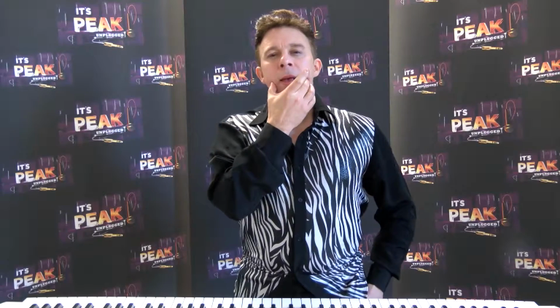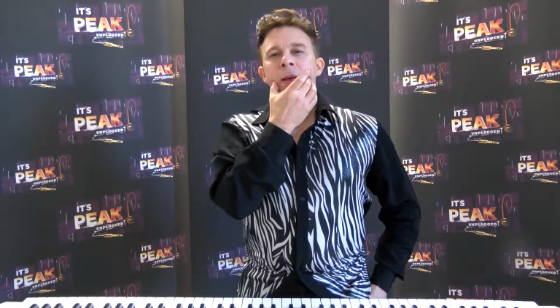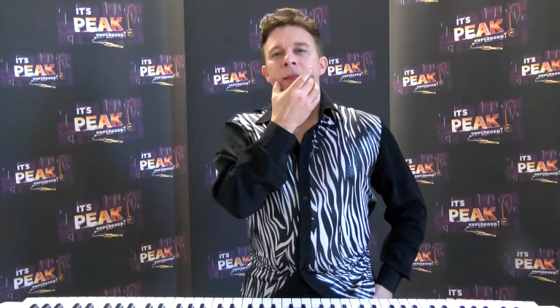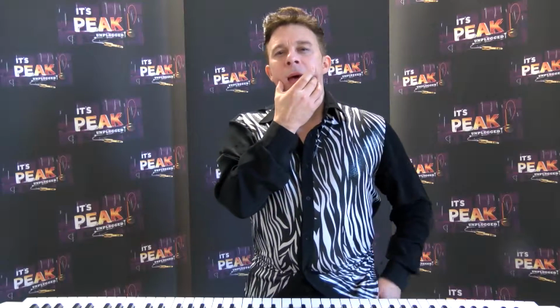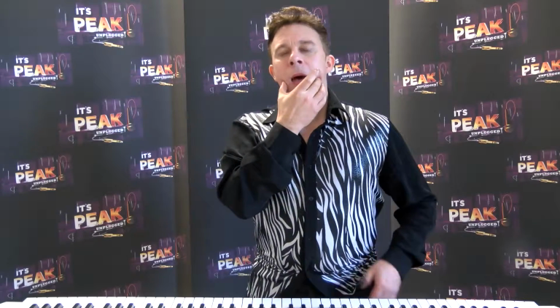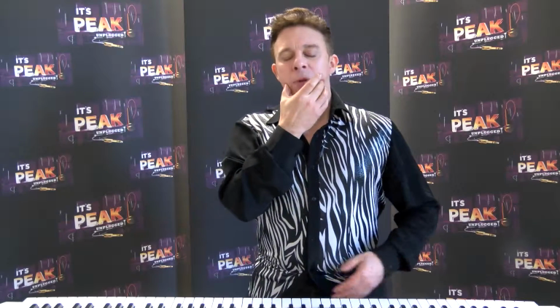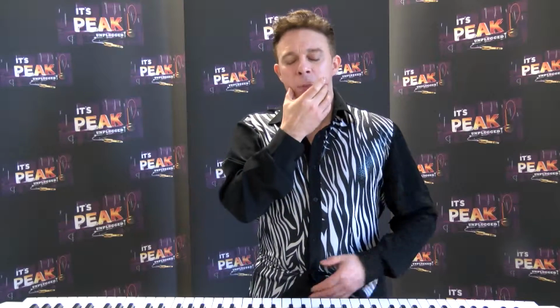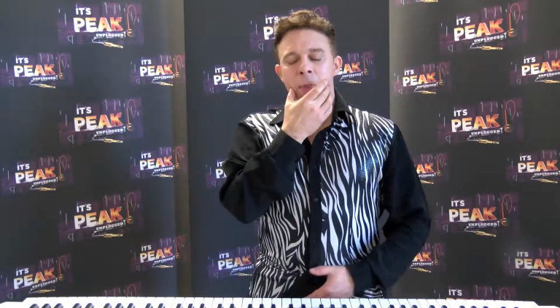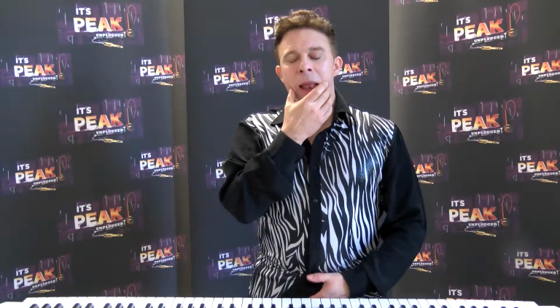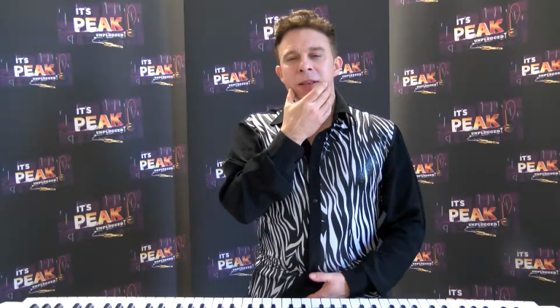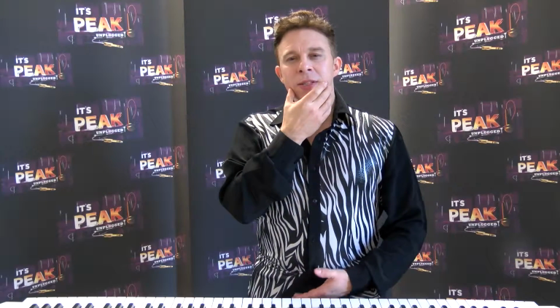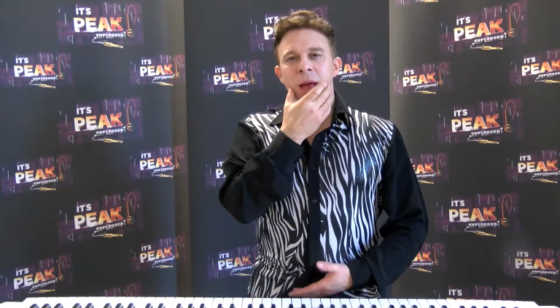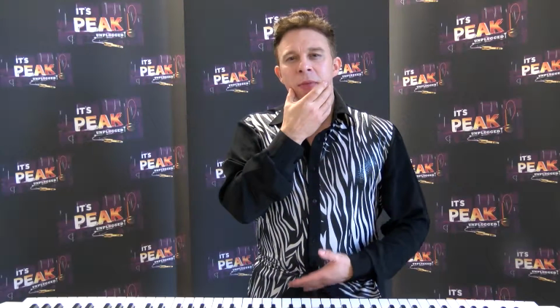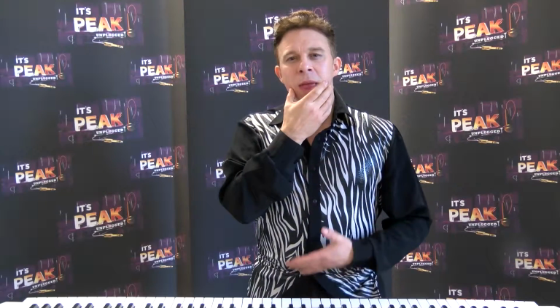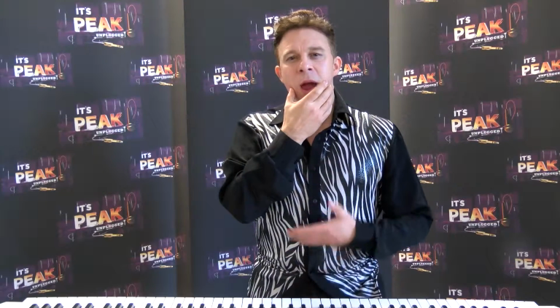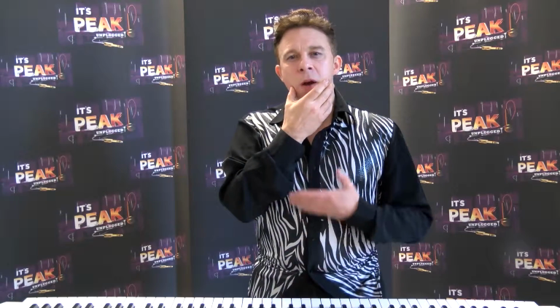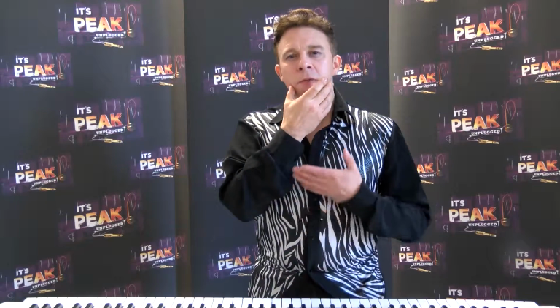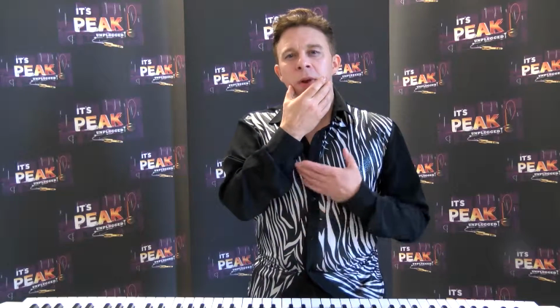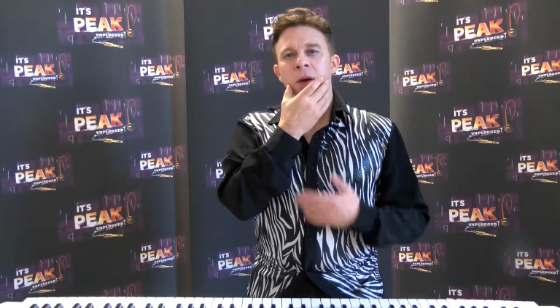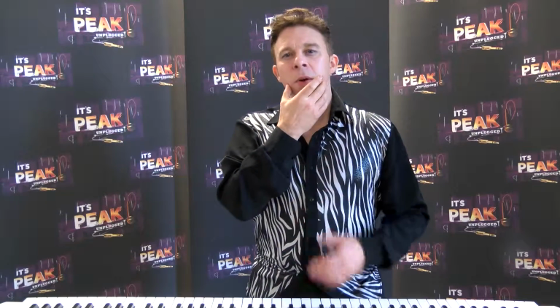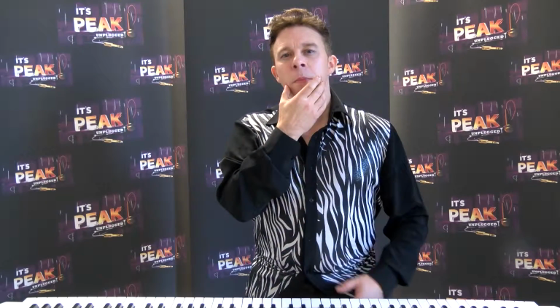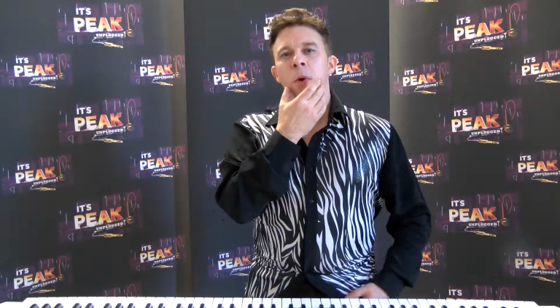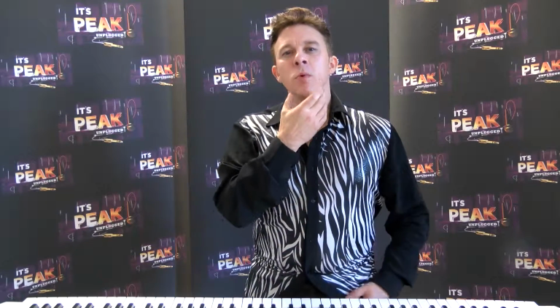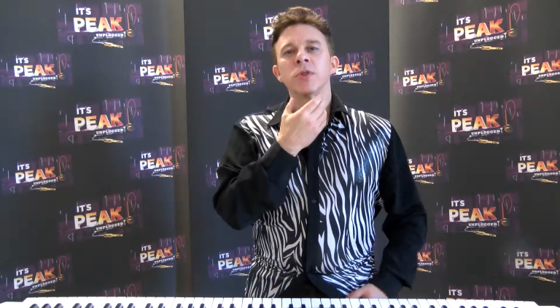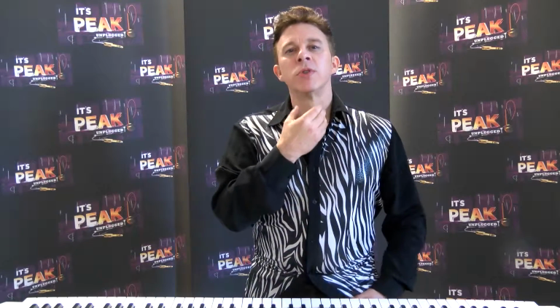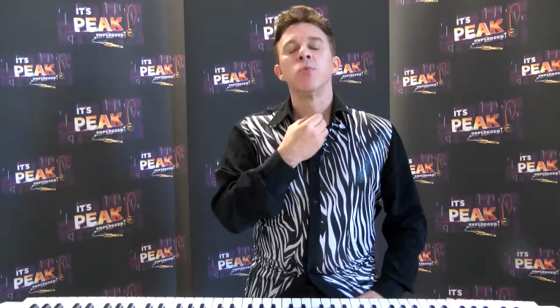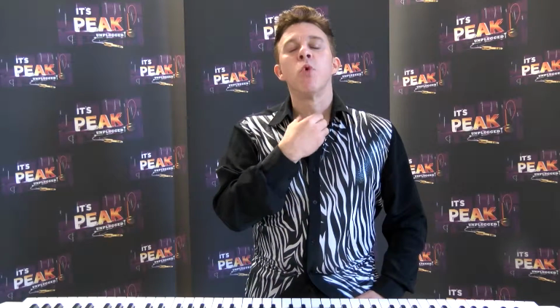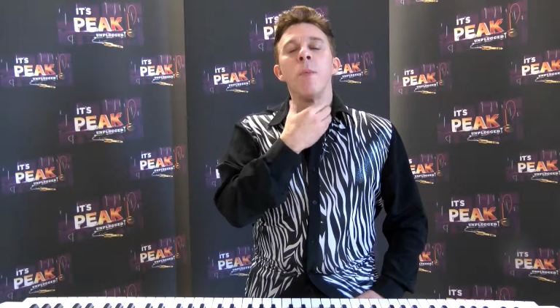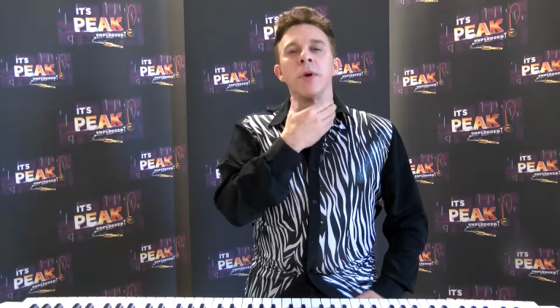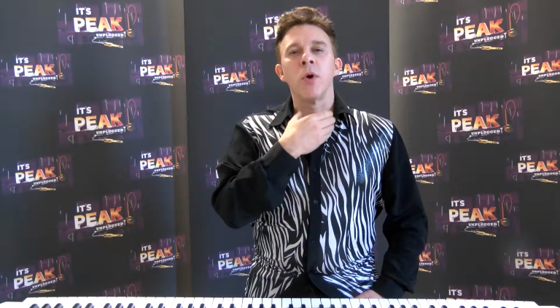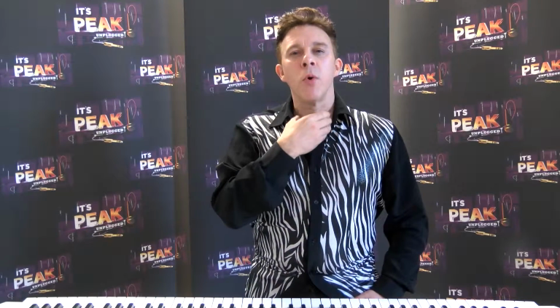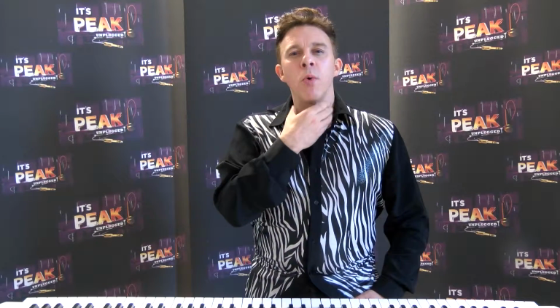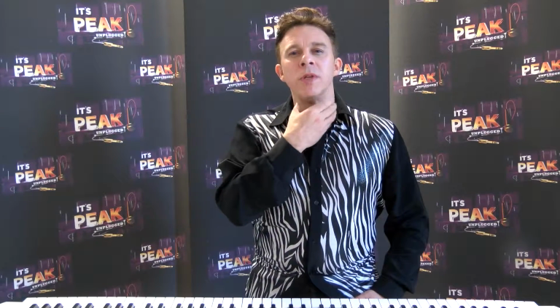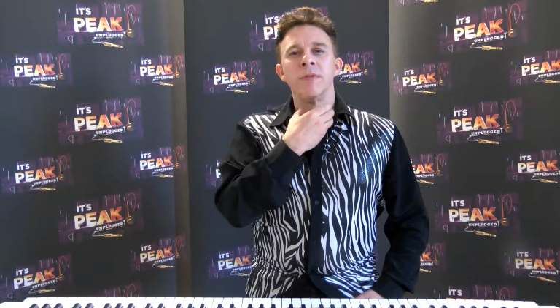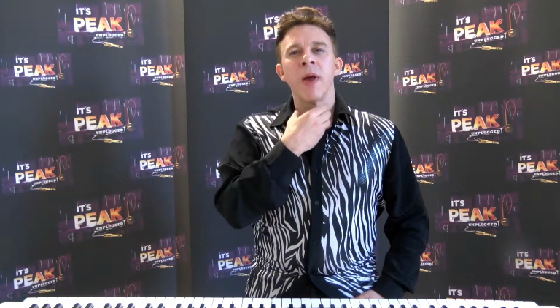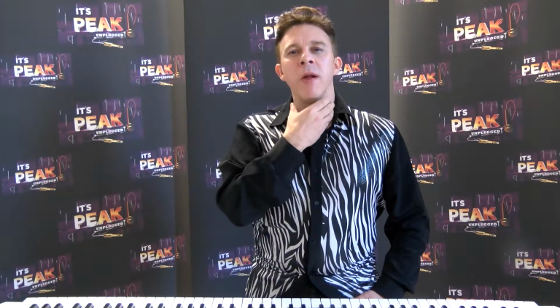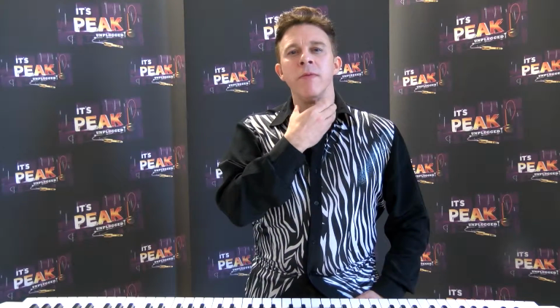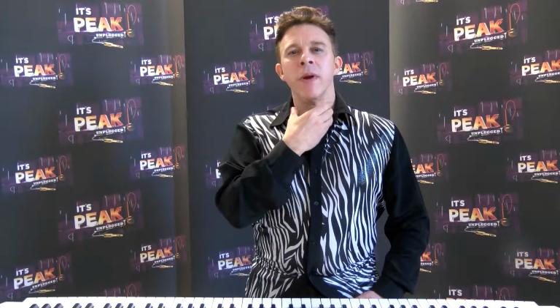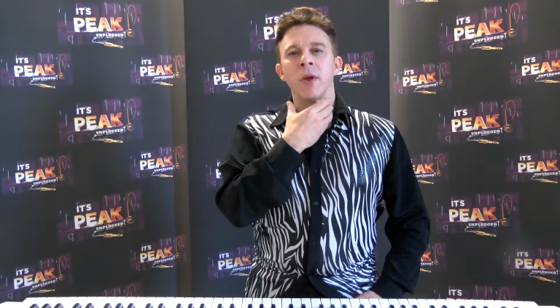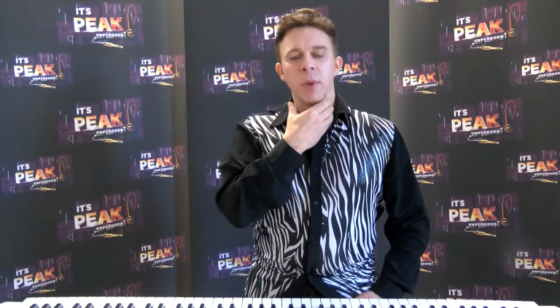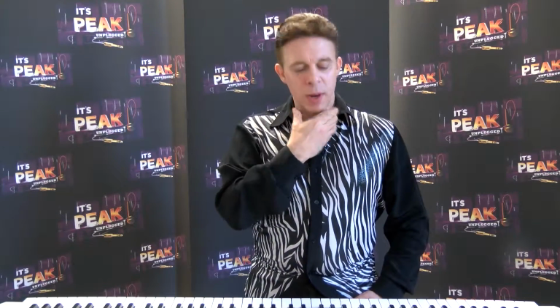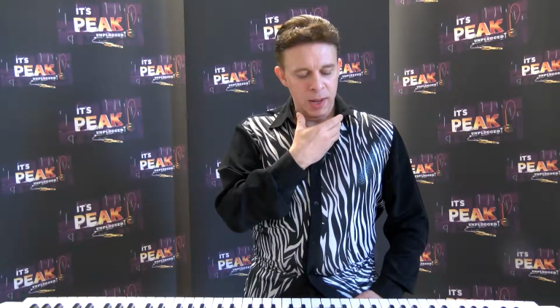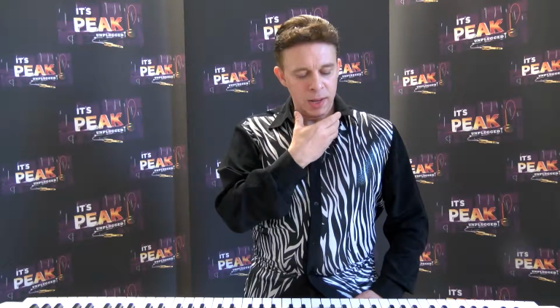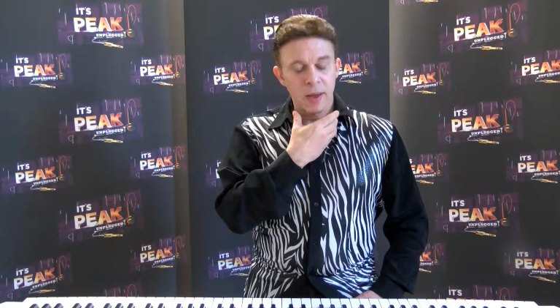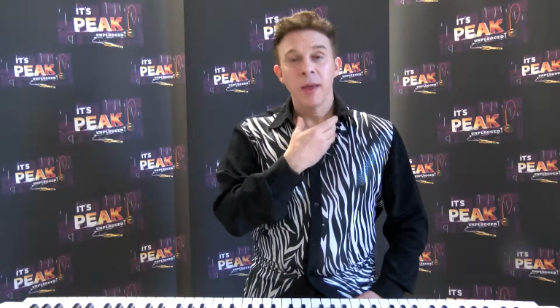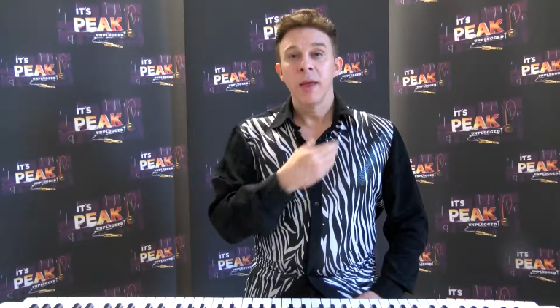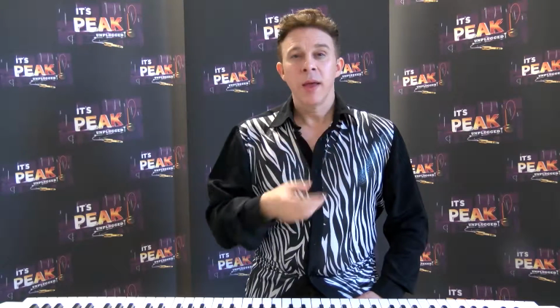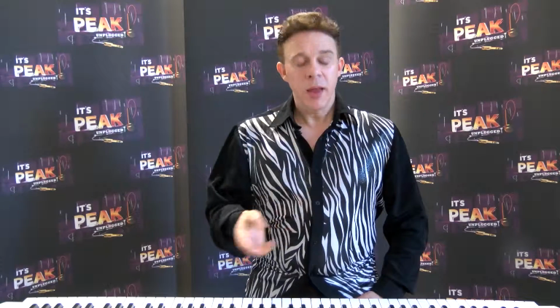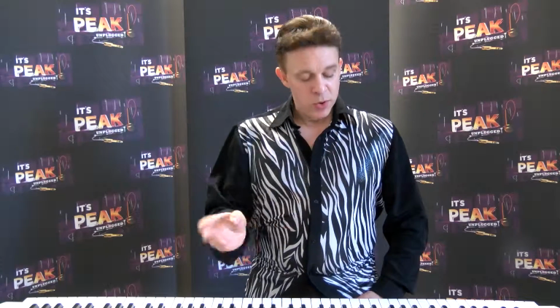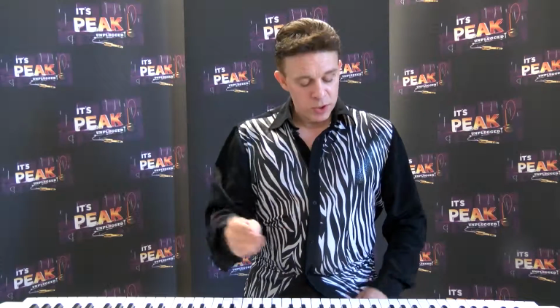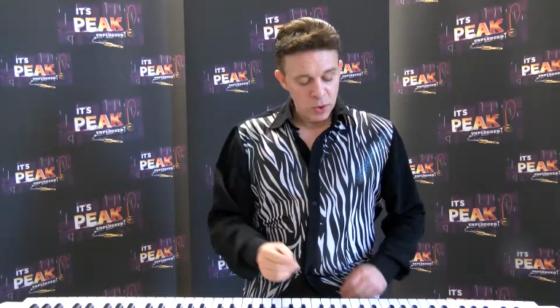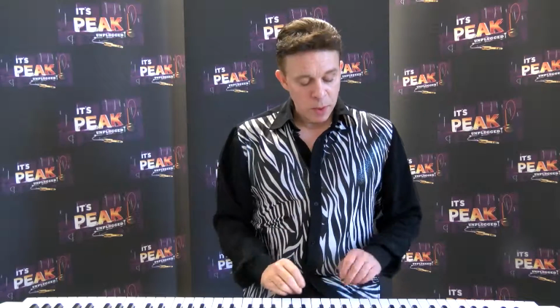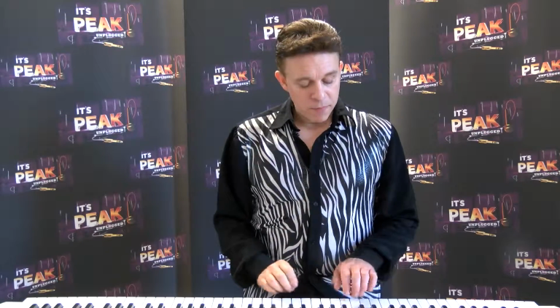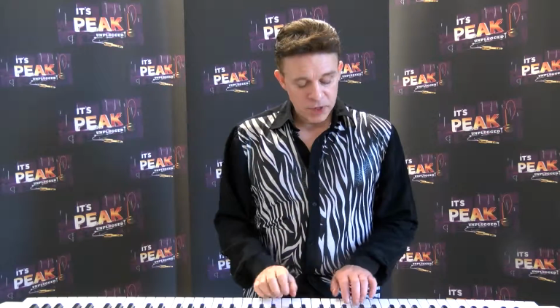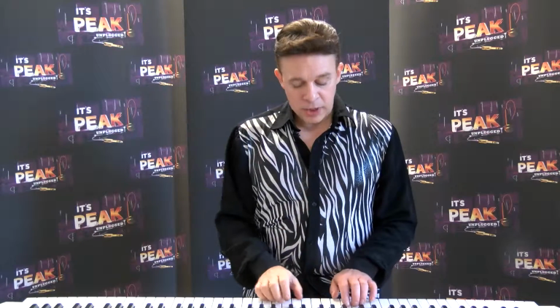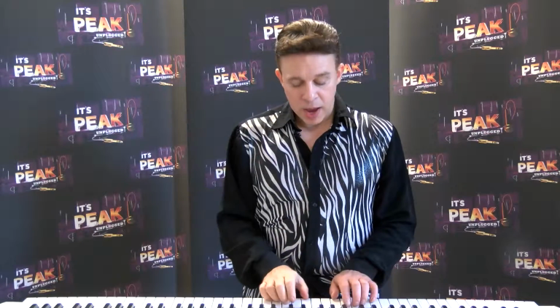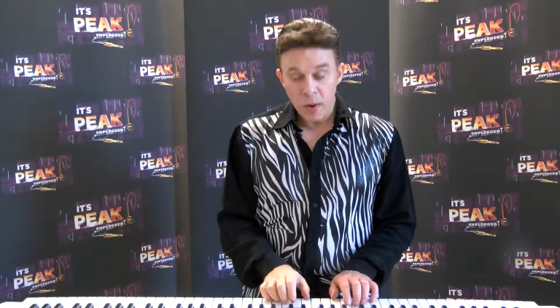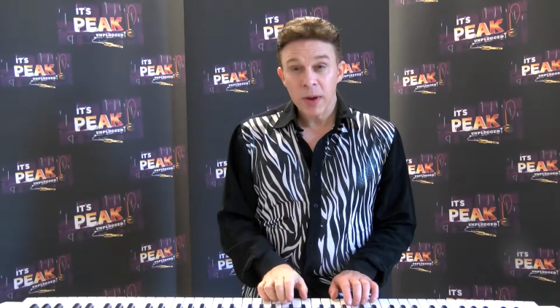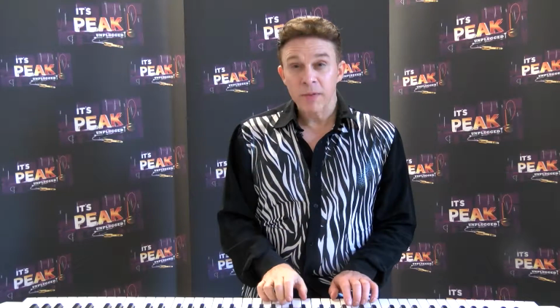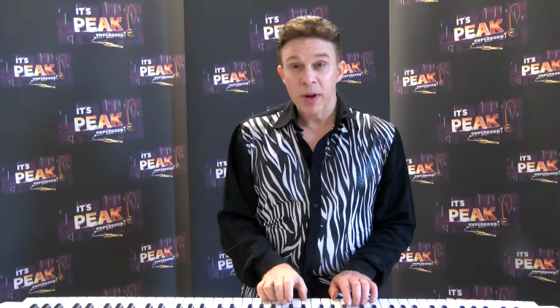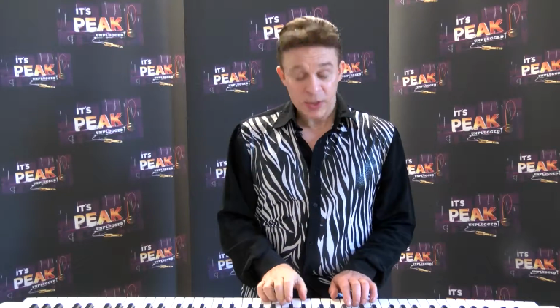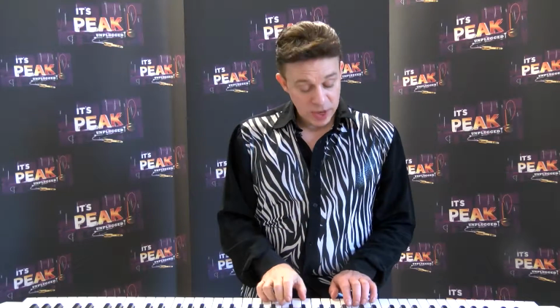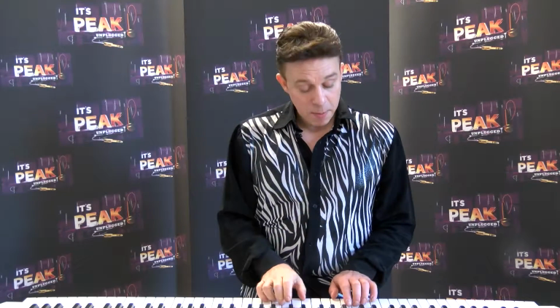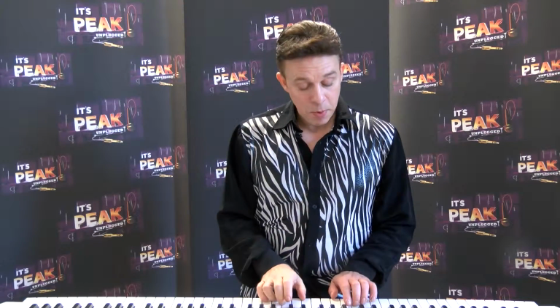That helps to balance out the airflow and also warms your chords very, very quickly. You can do that with a scale — let me give you an example.